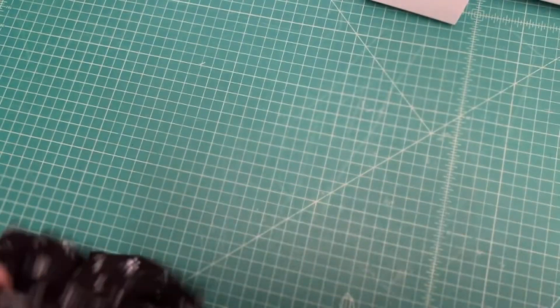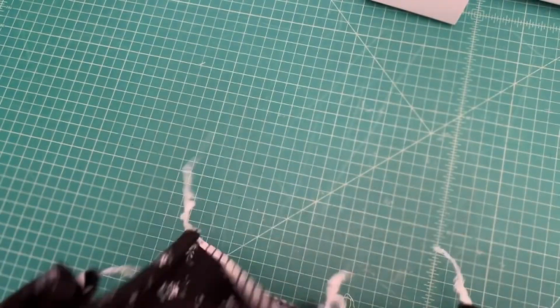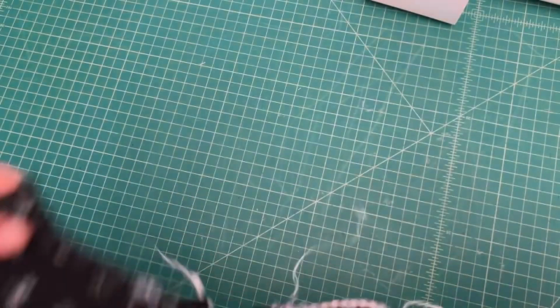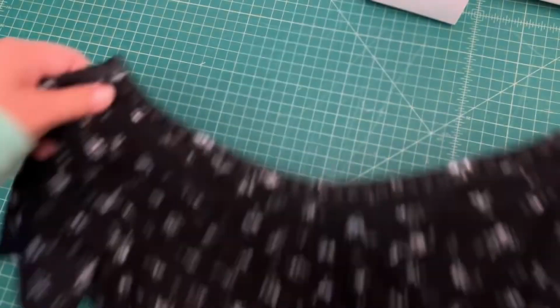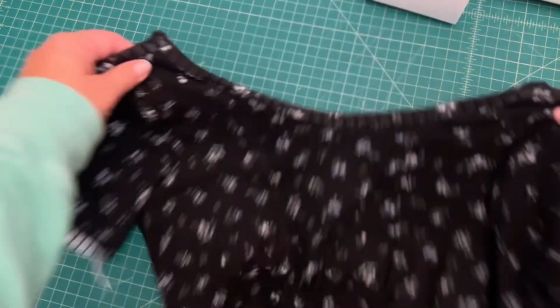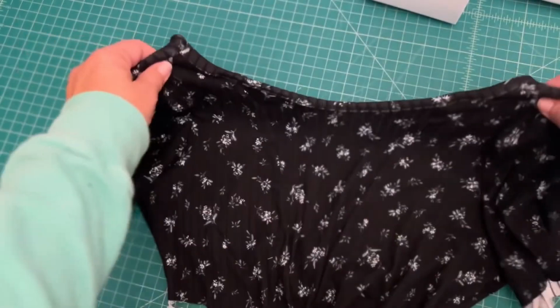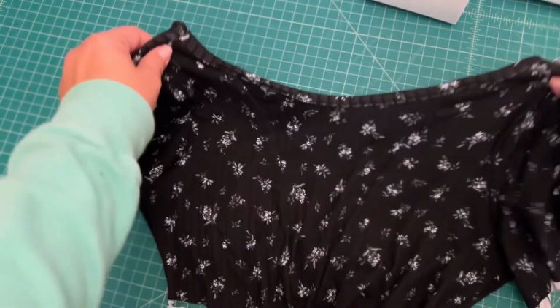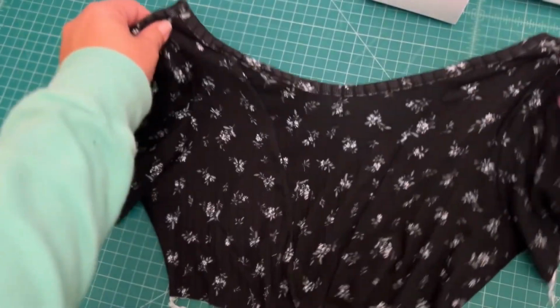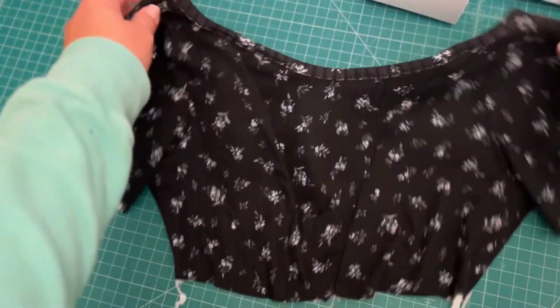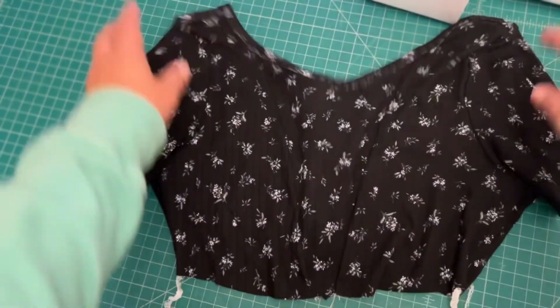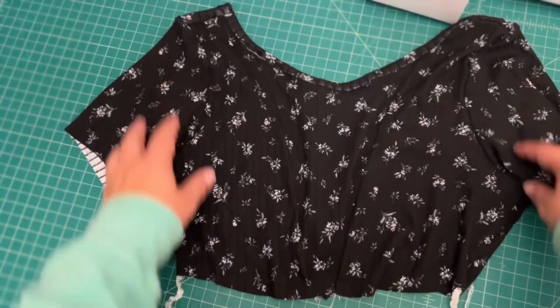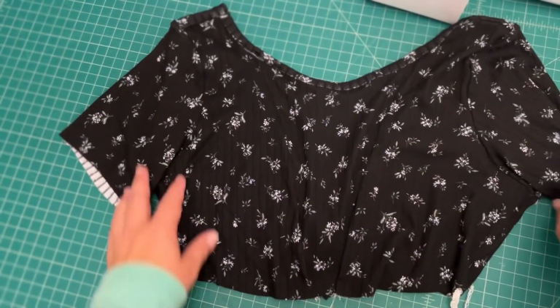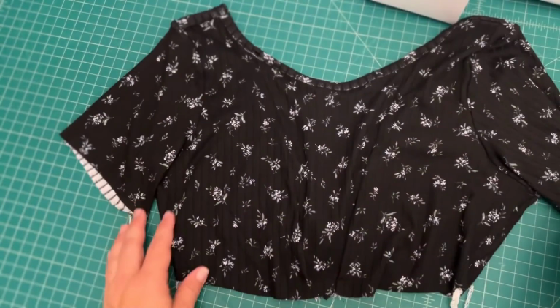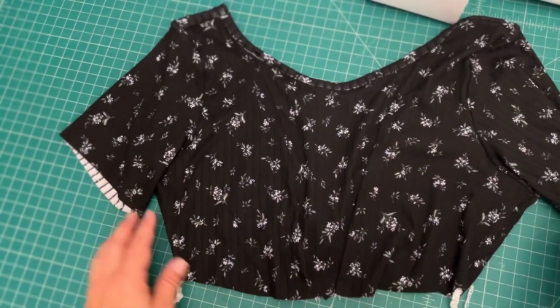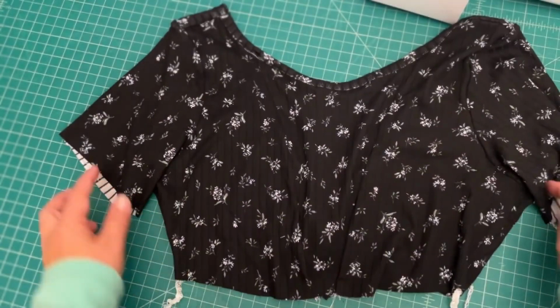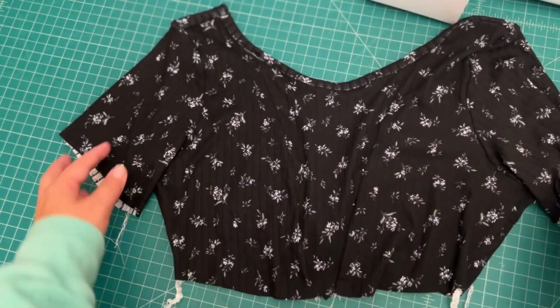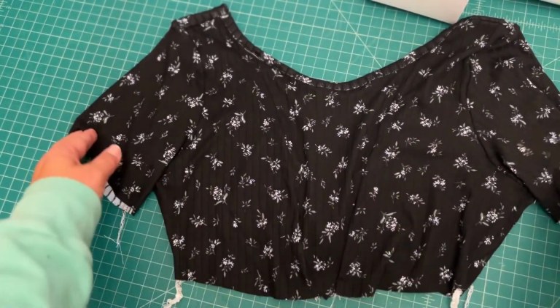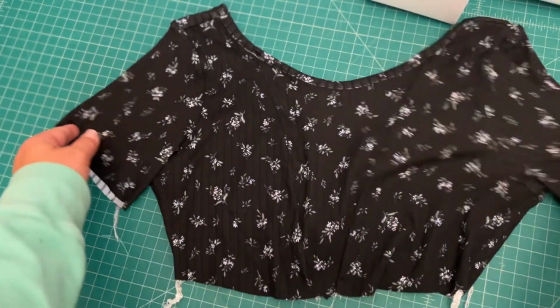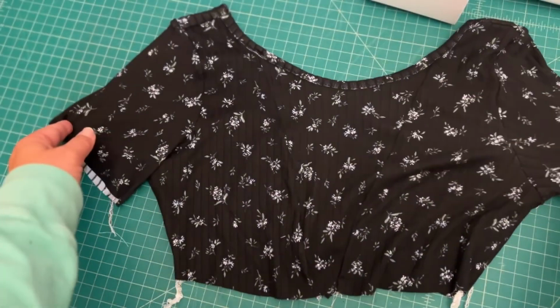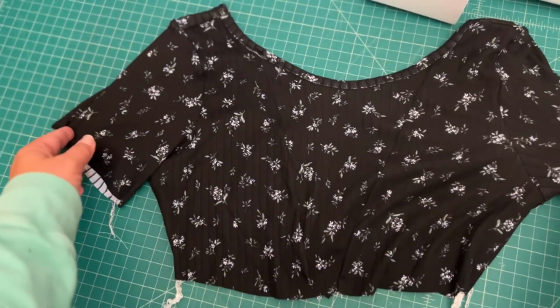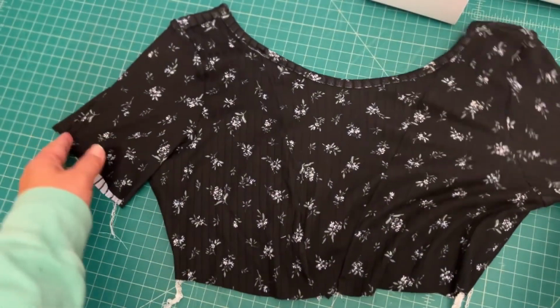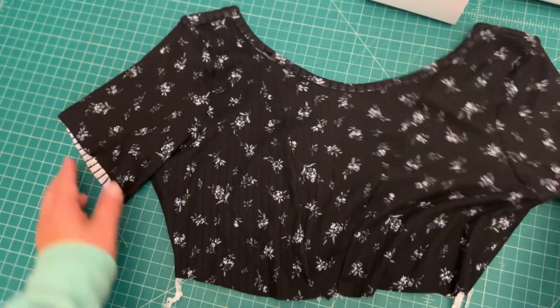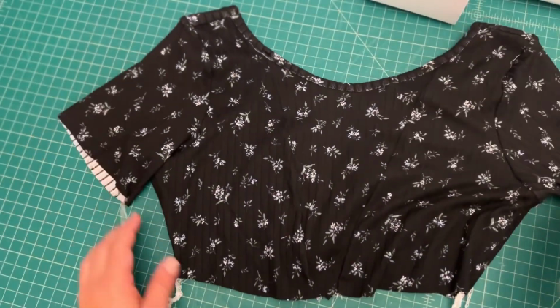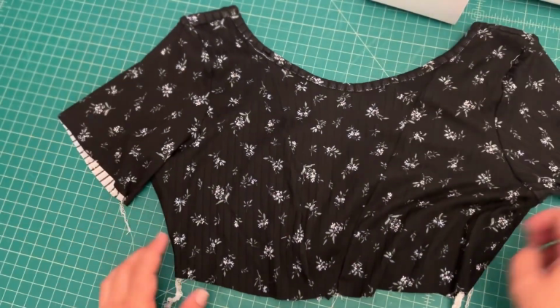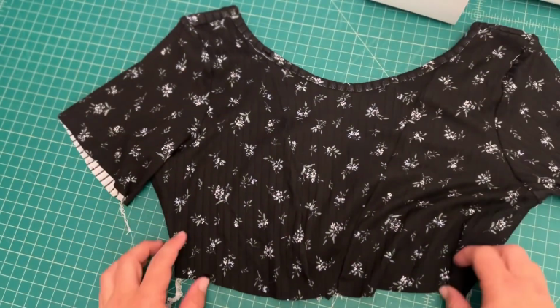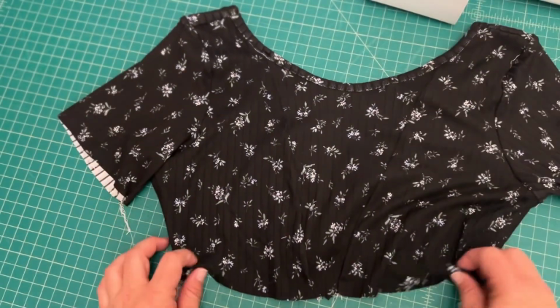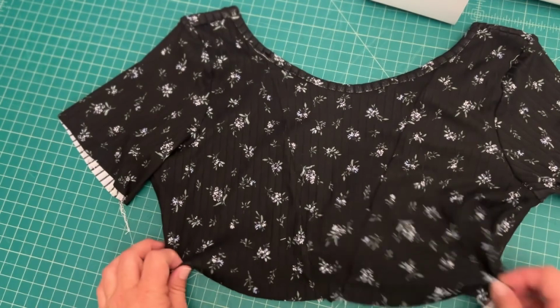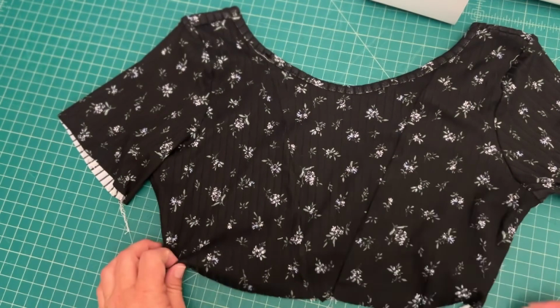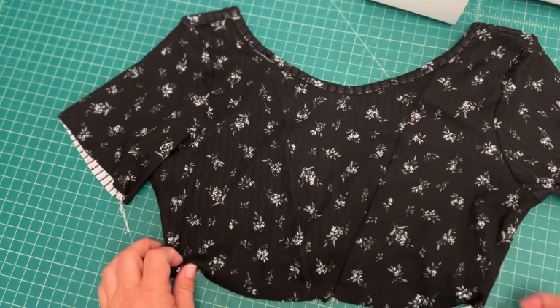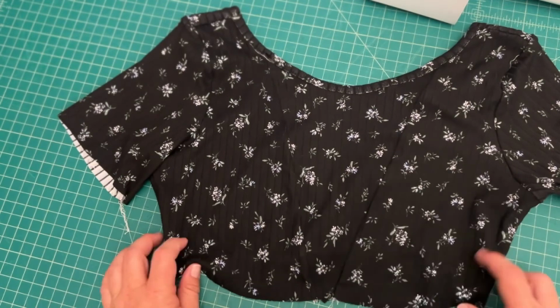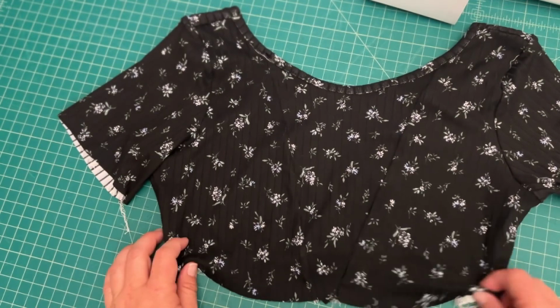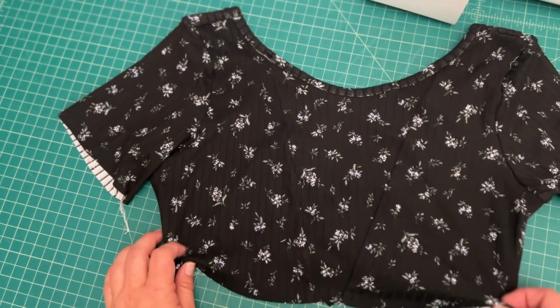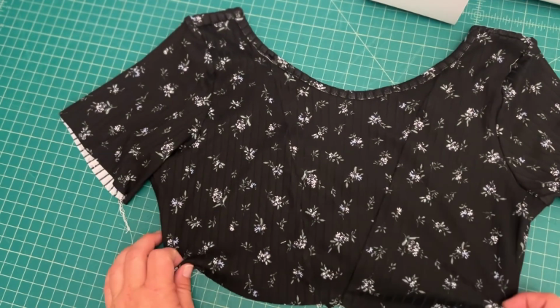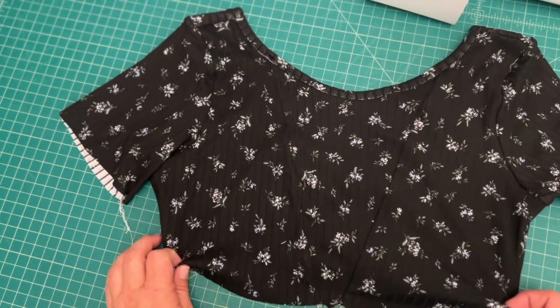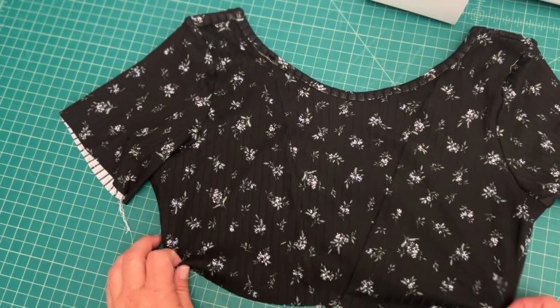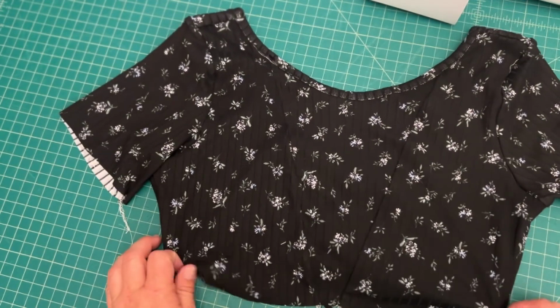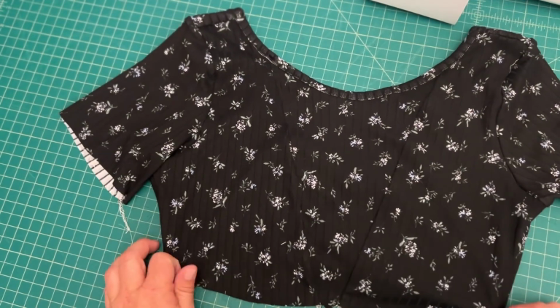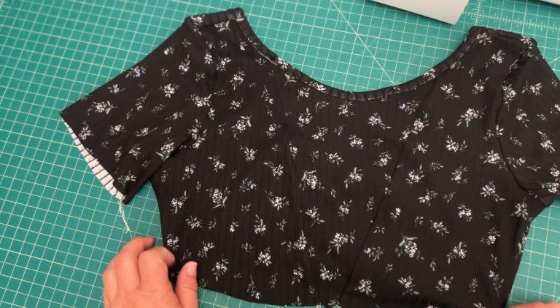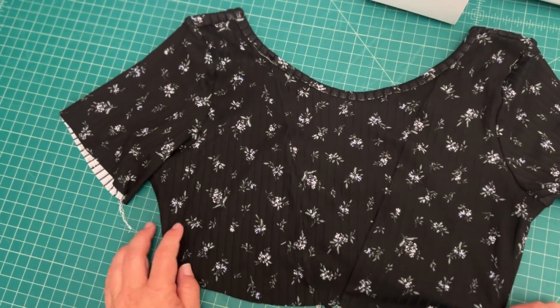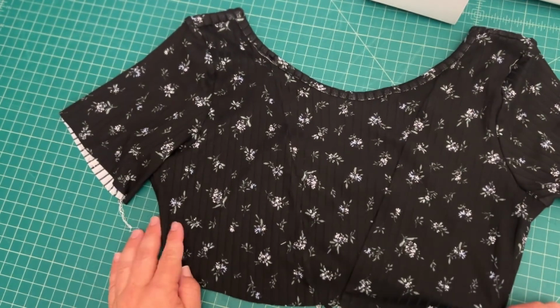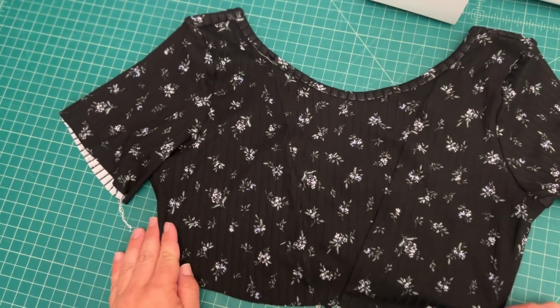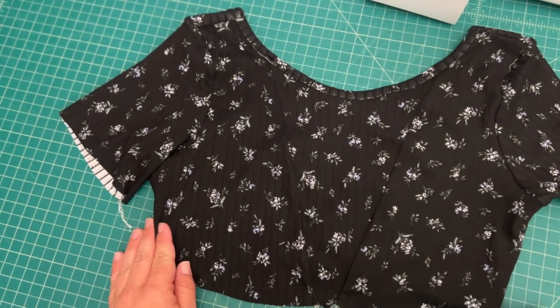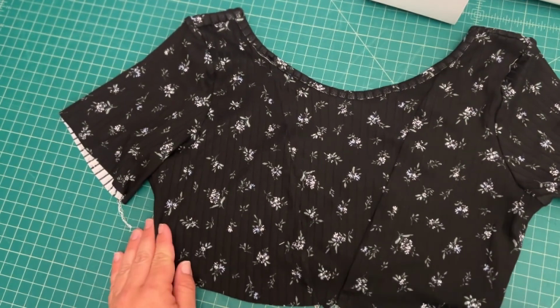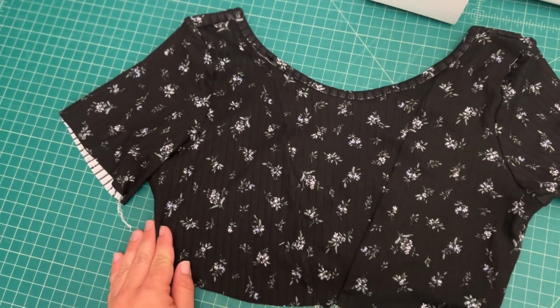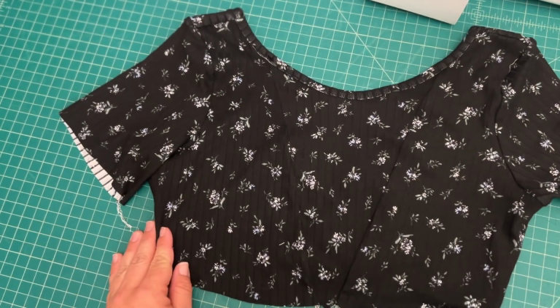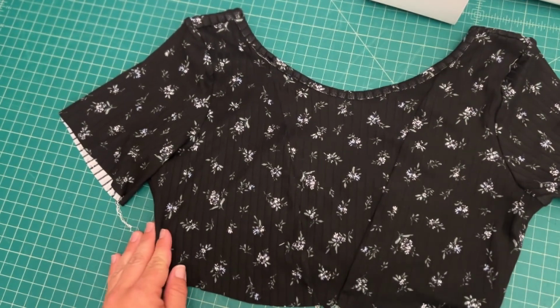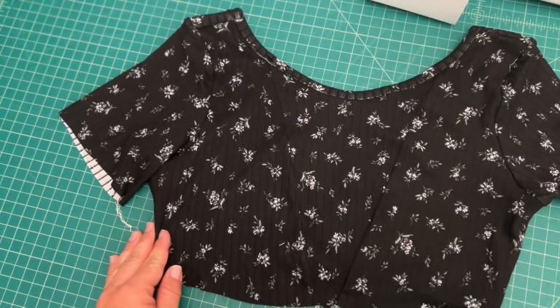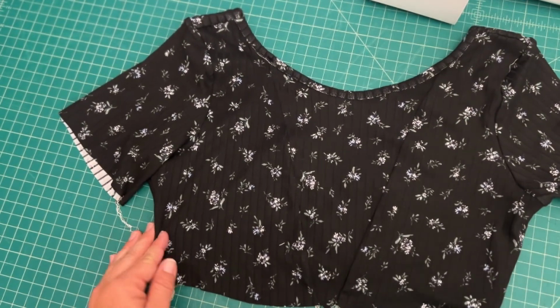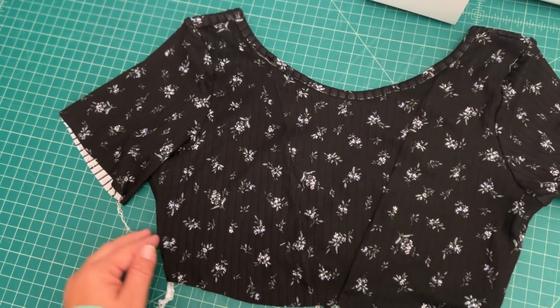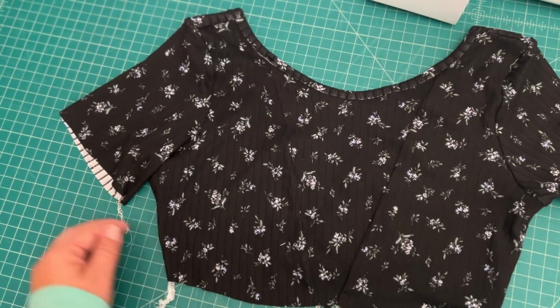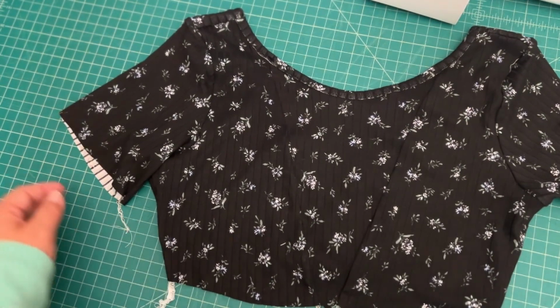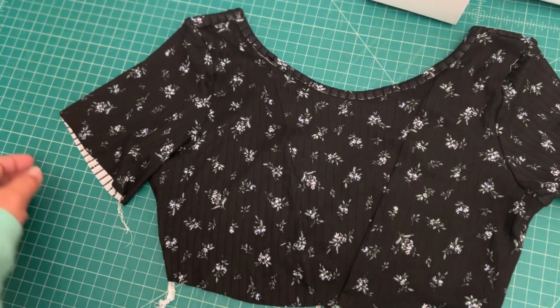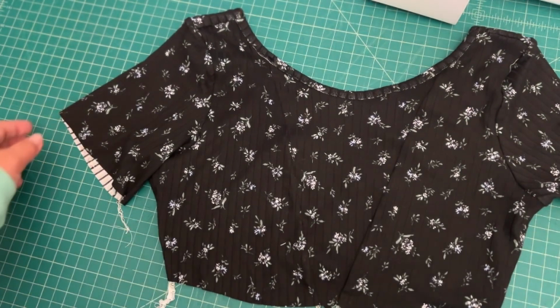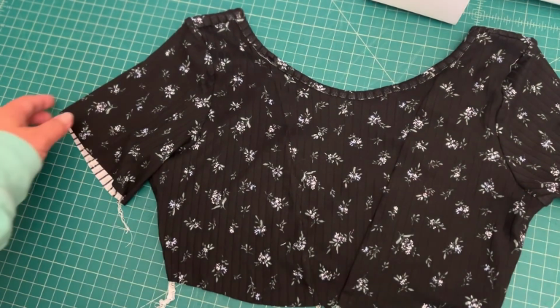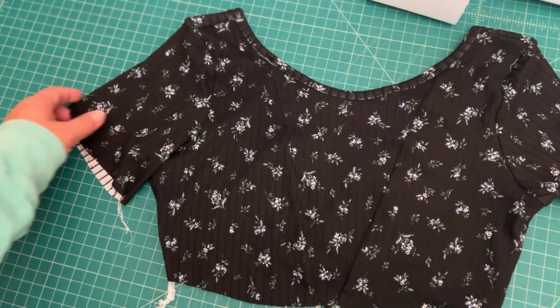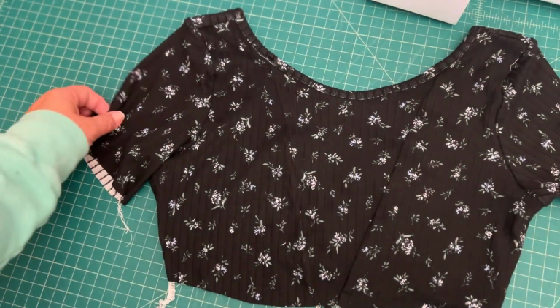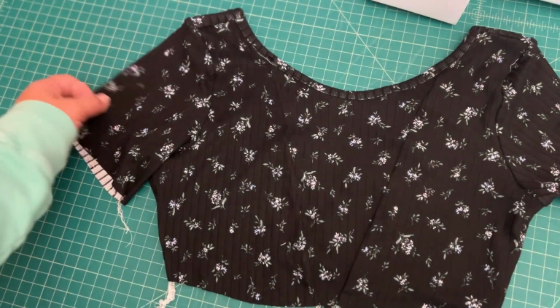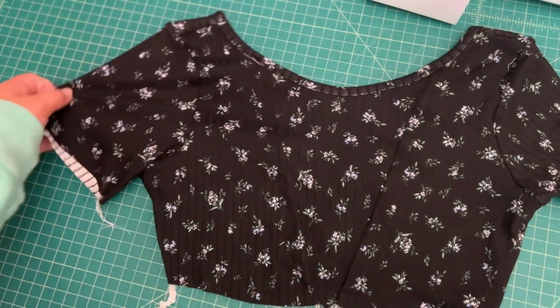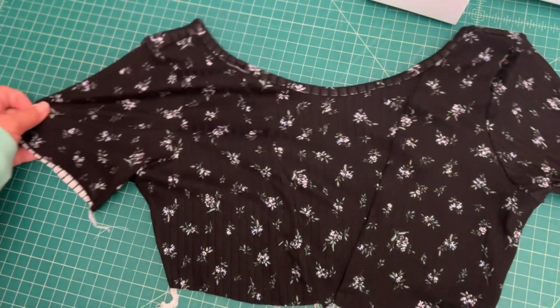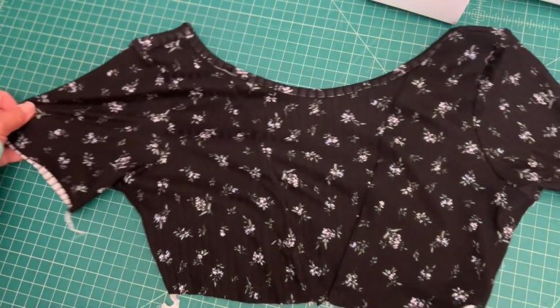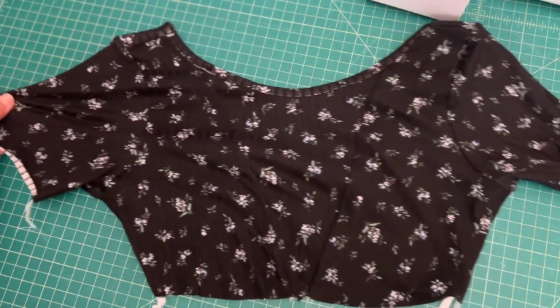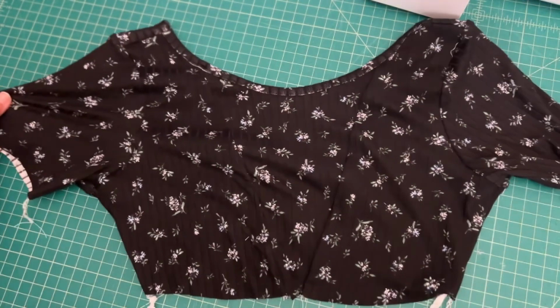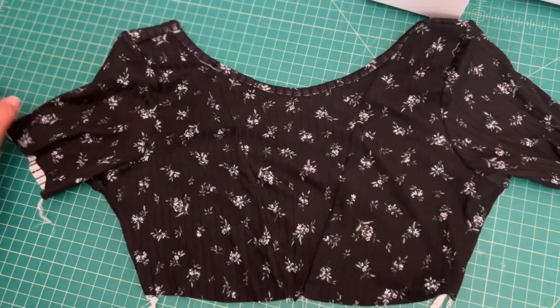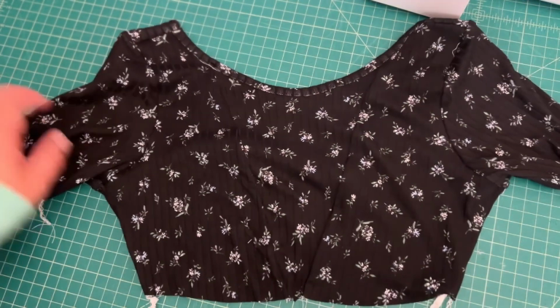Tomorrow is day six, and we will attach our skirt waistband and then our skirt as well. We'll see you then.